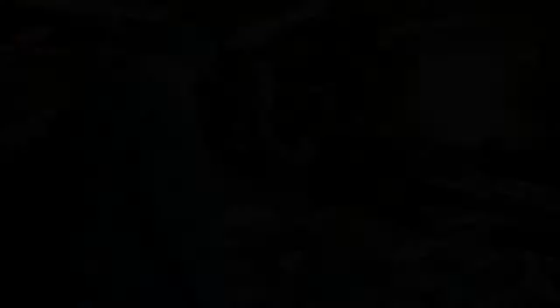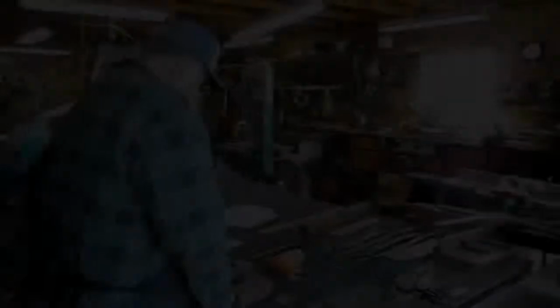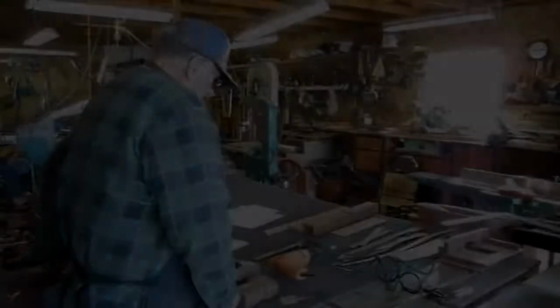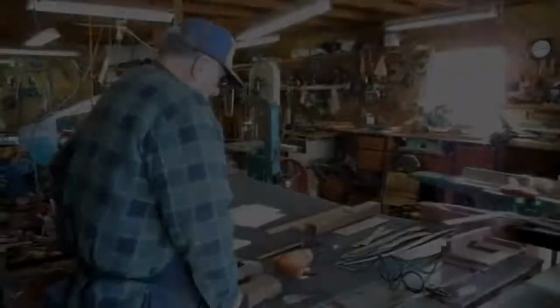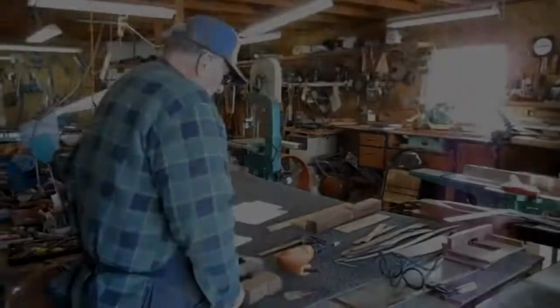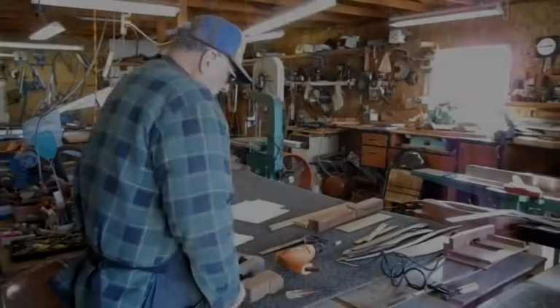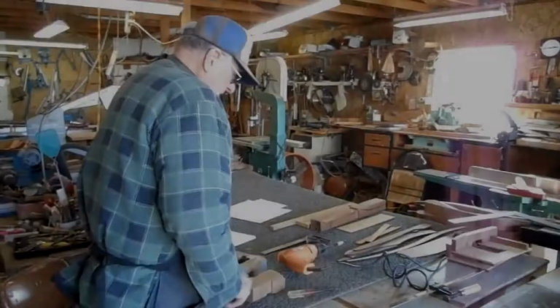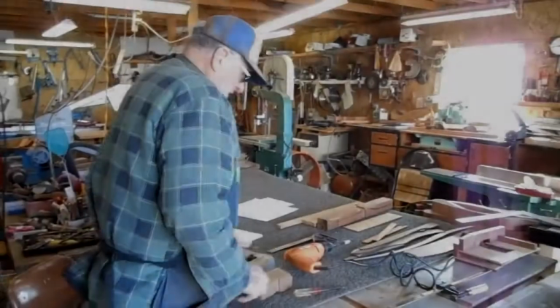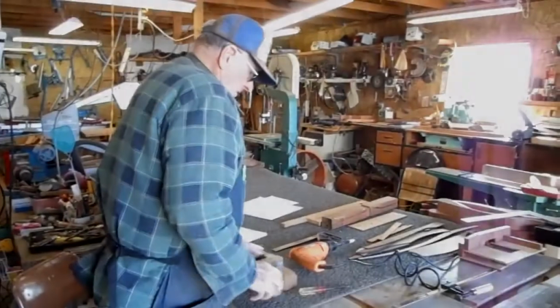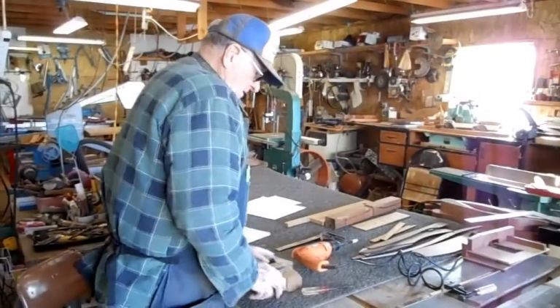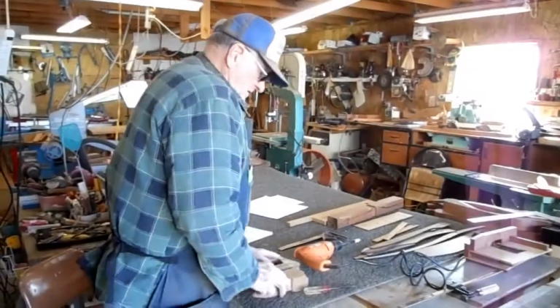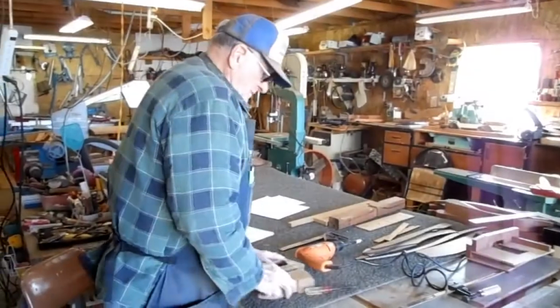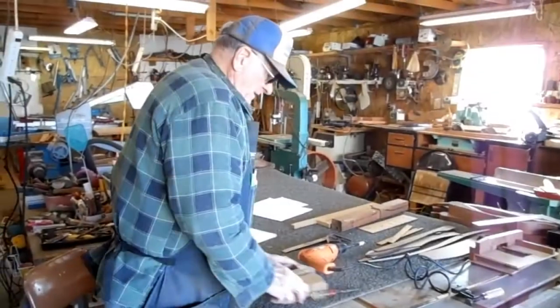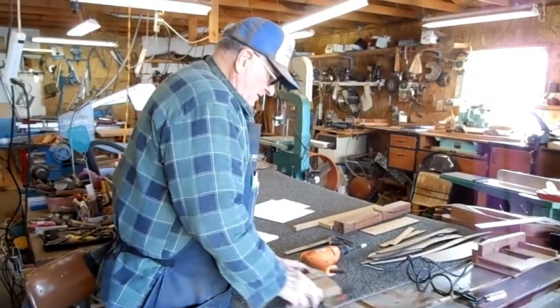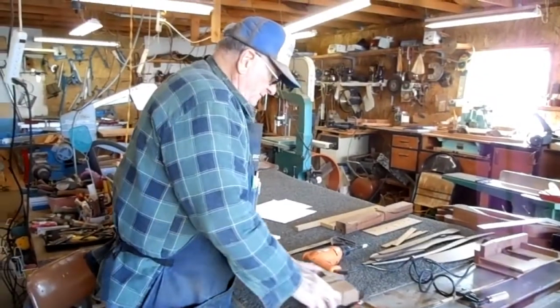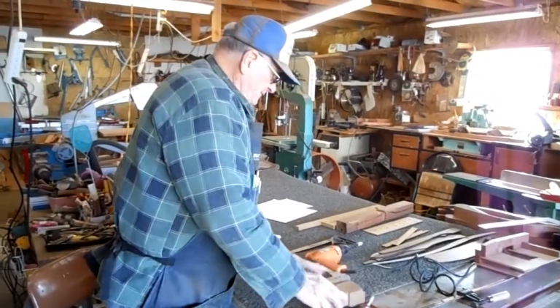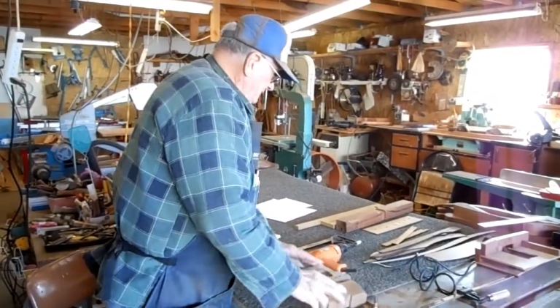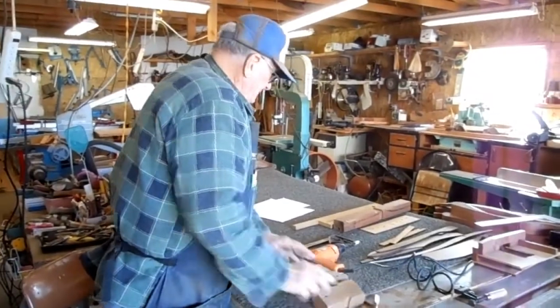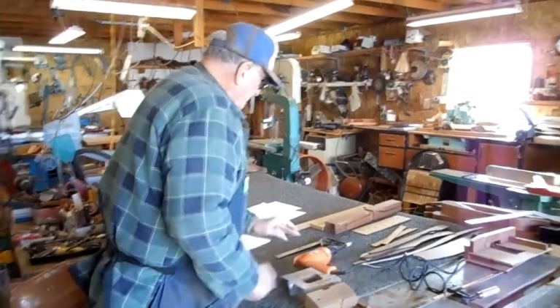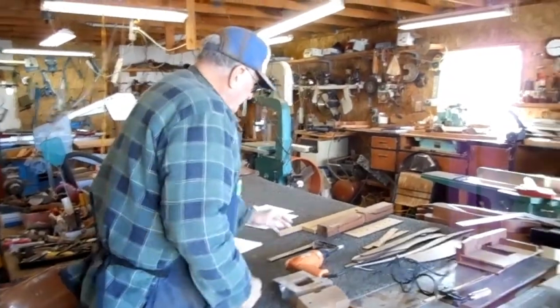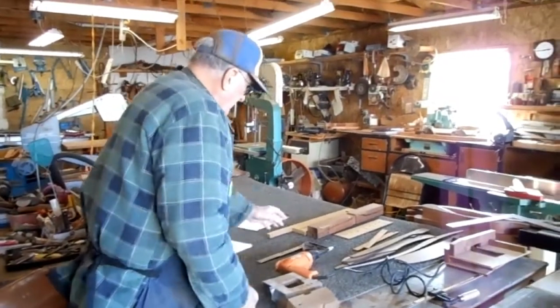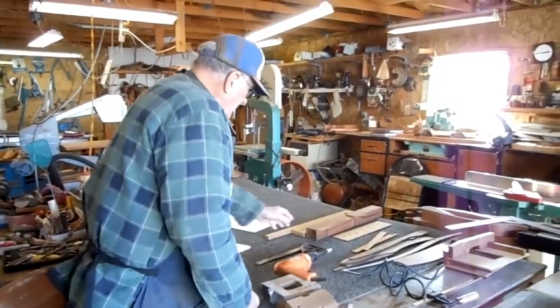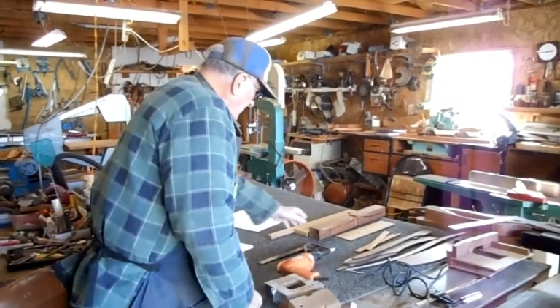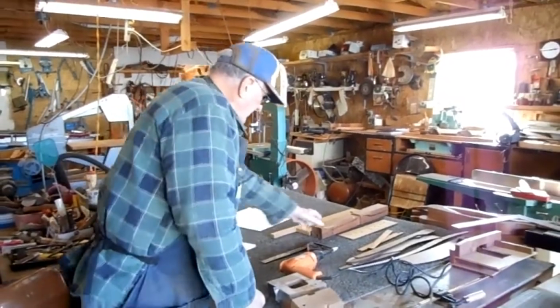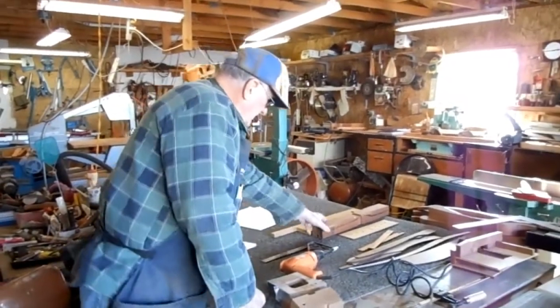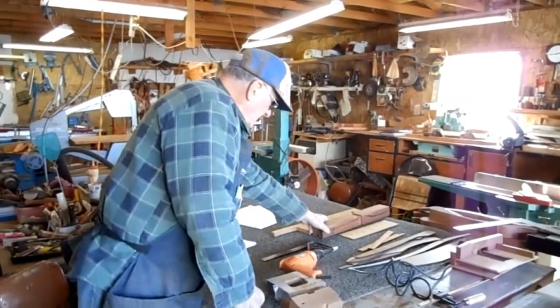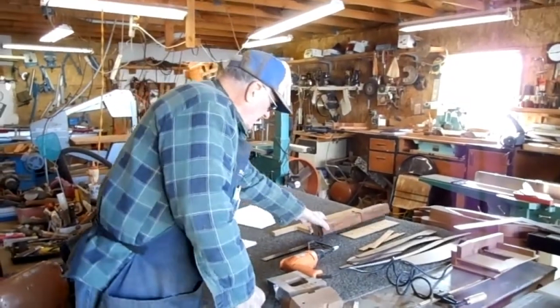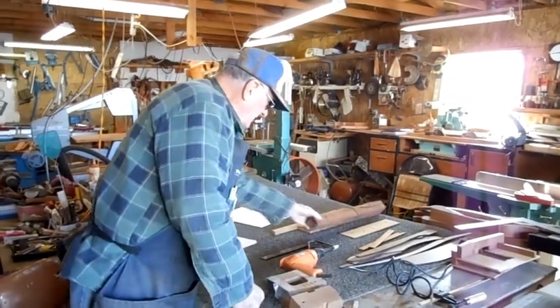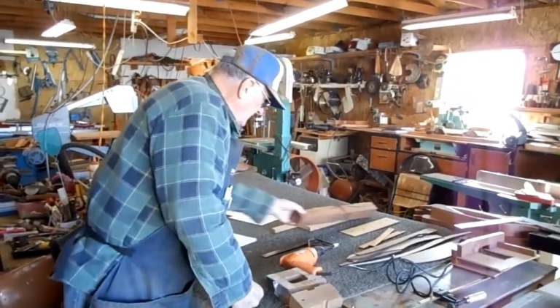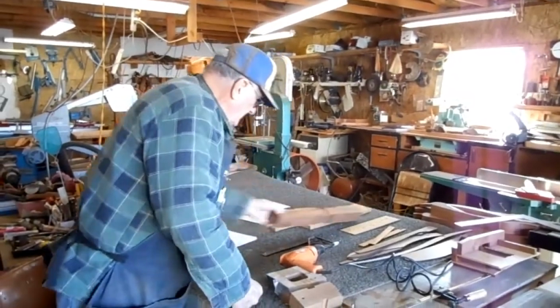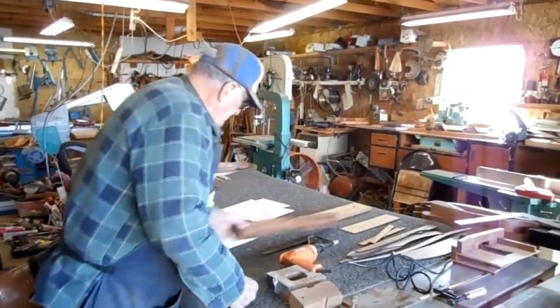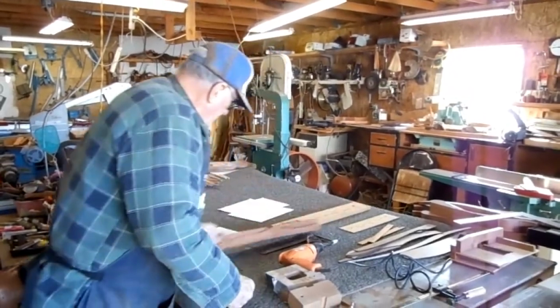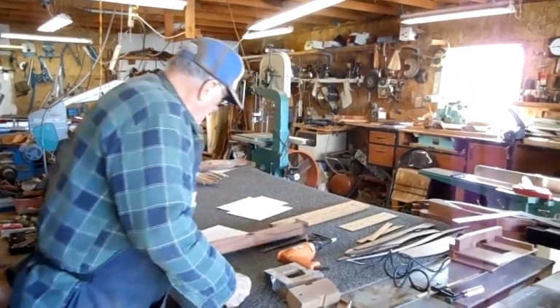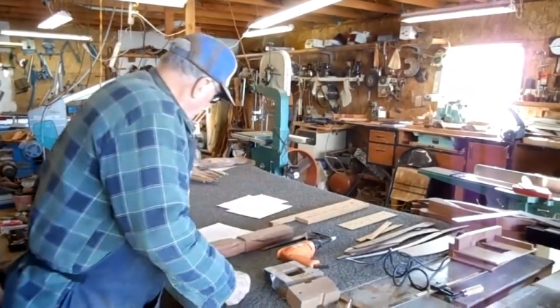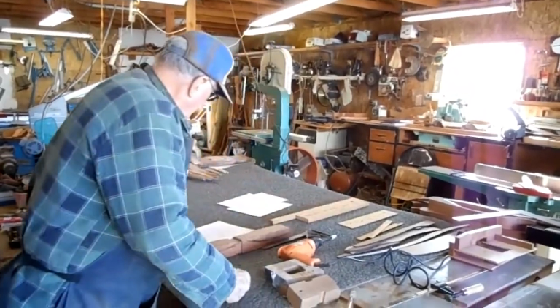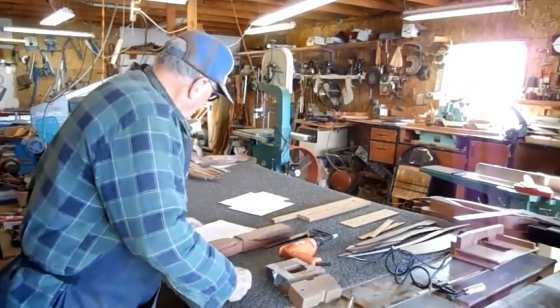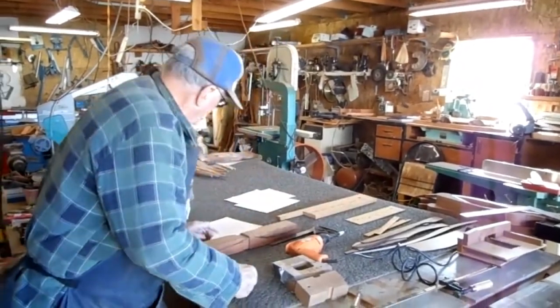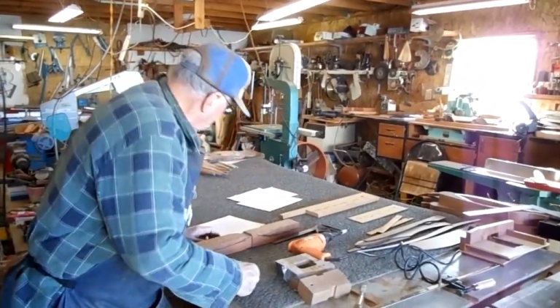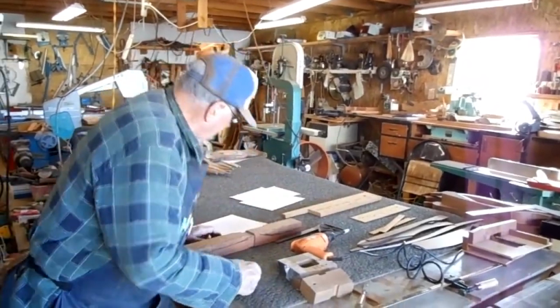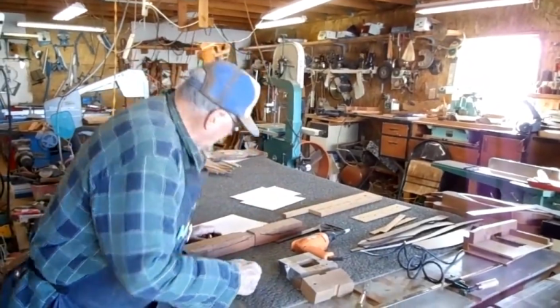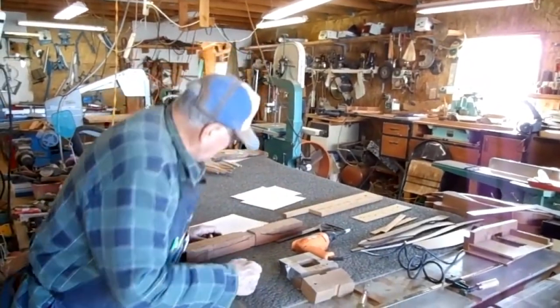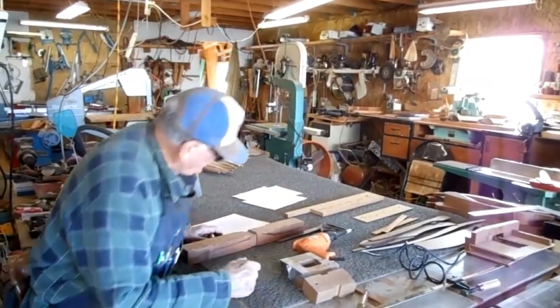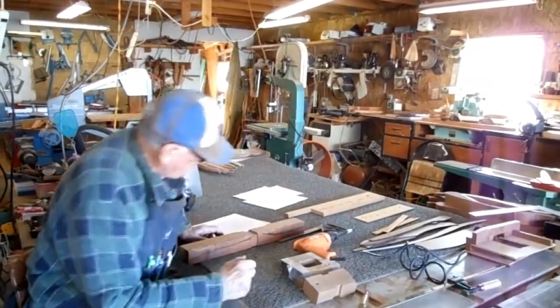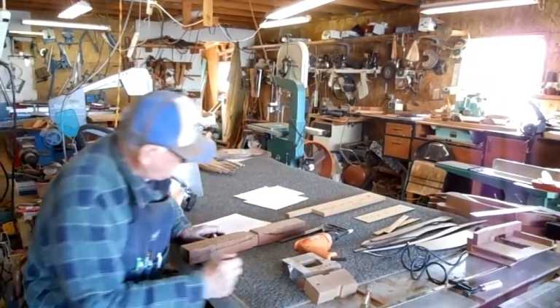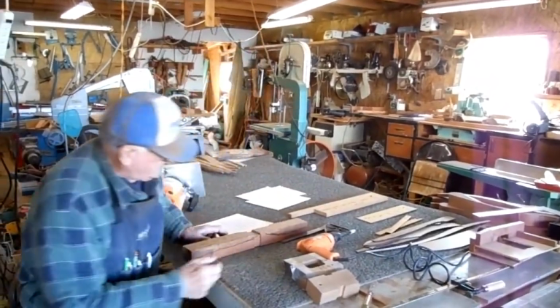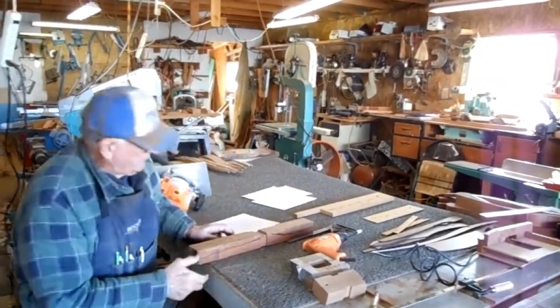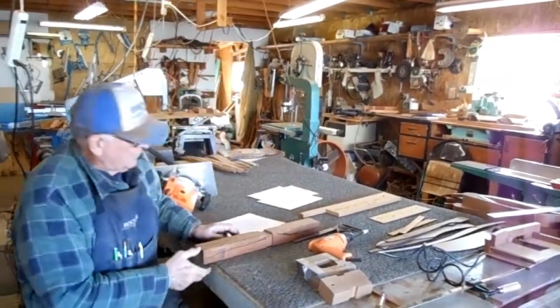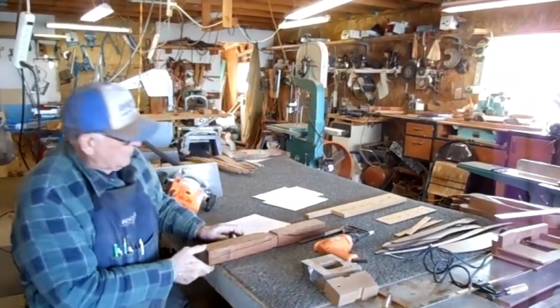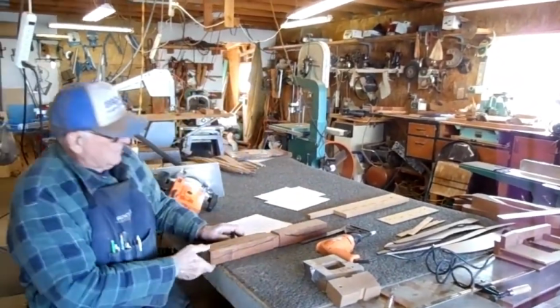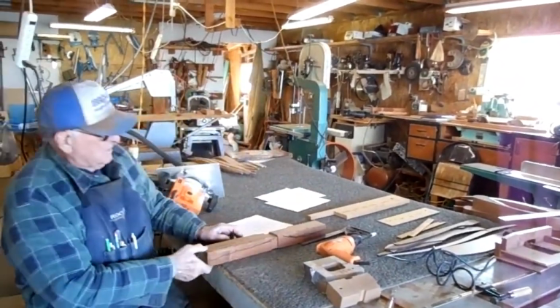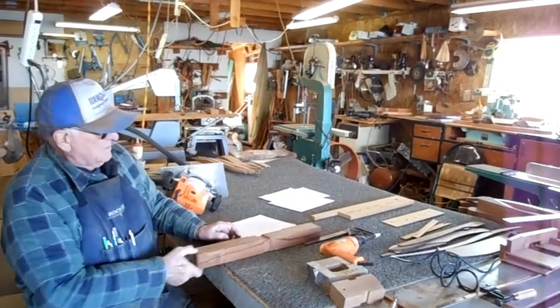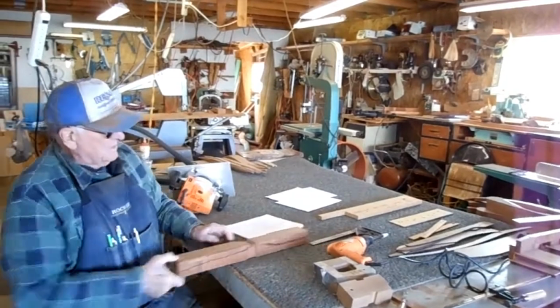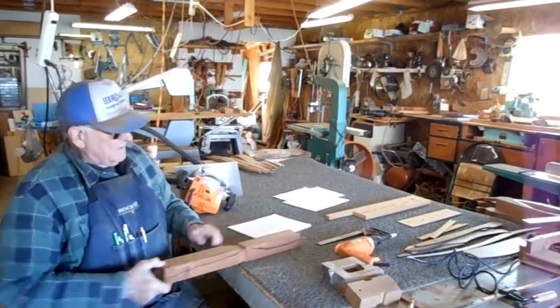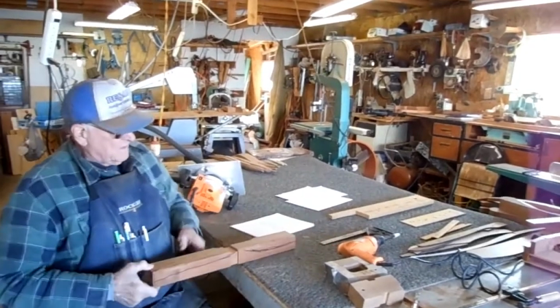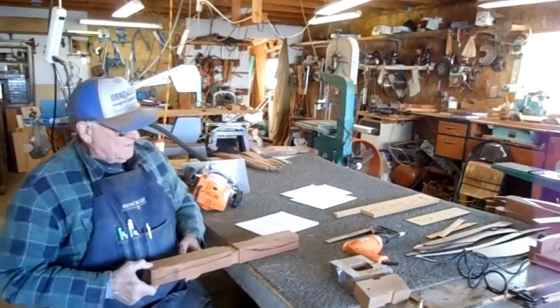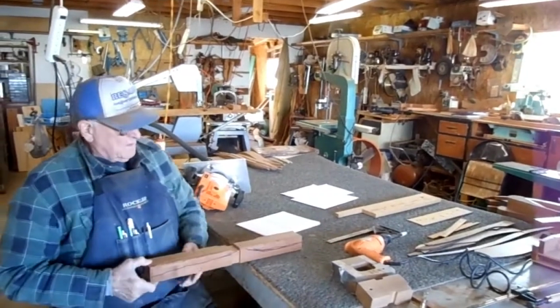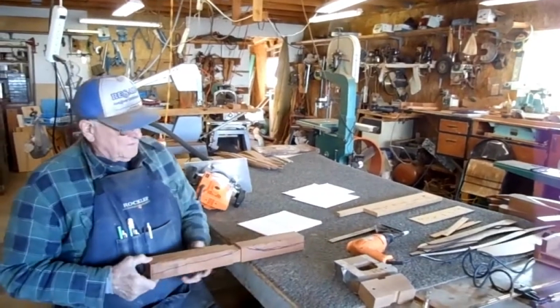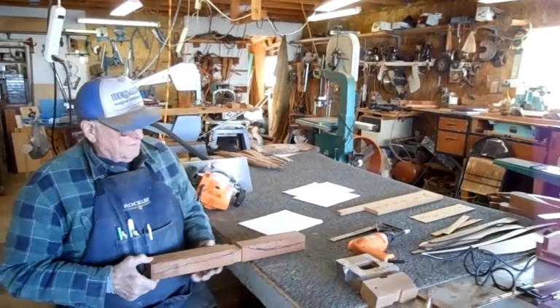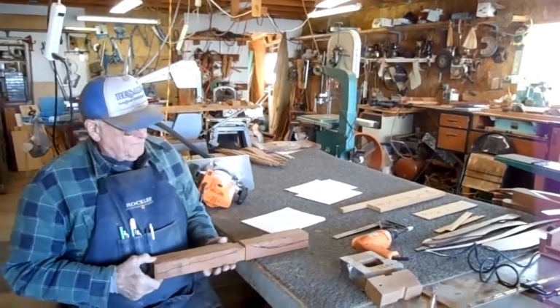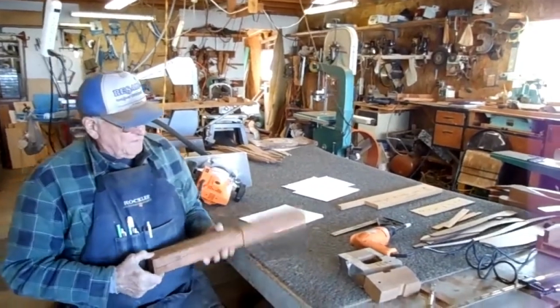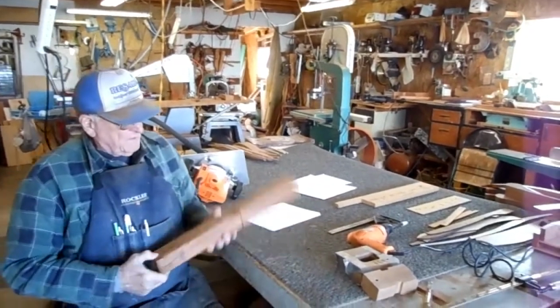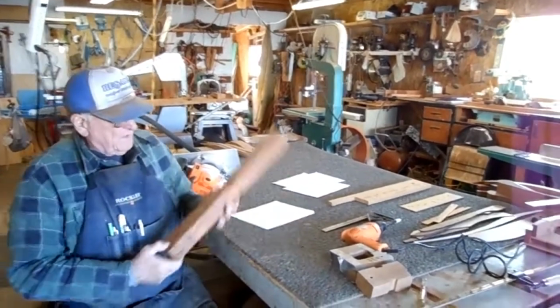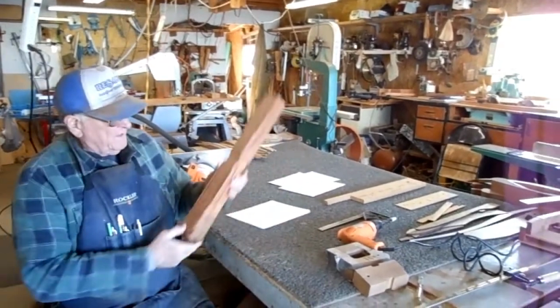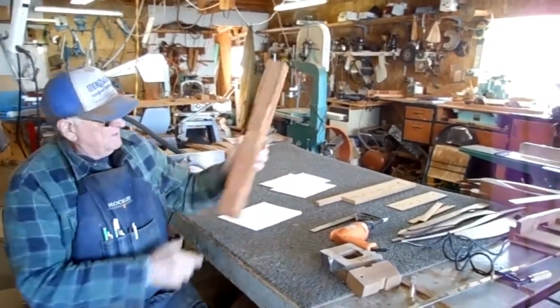Now let's make the front leg. This is video number four — the front leg.